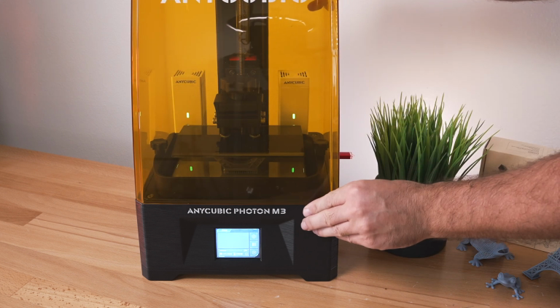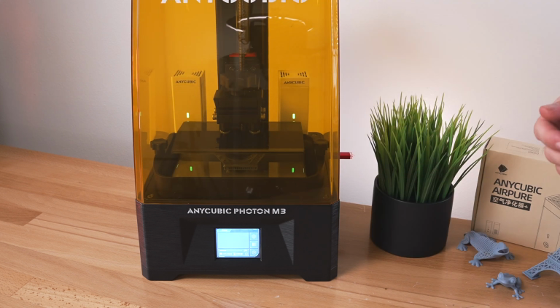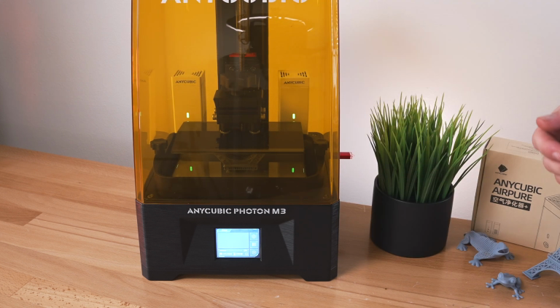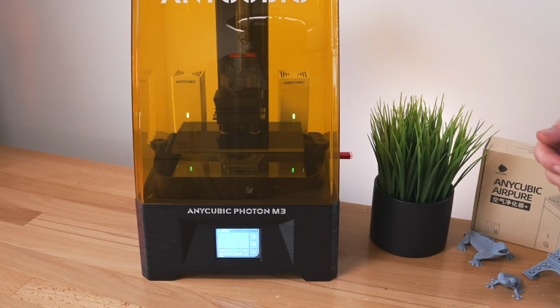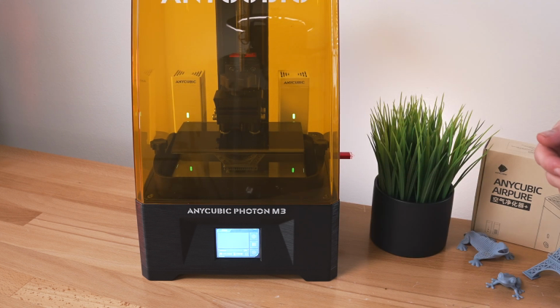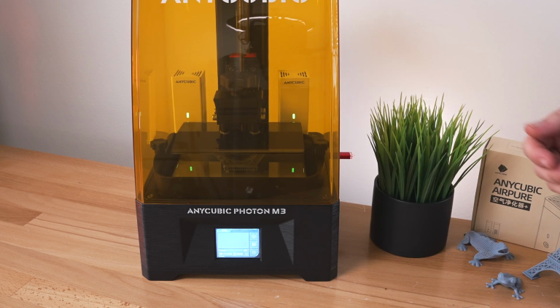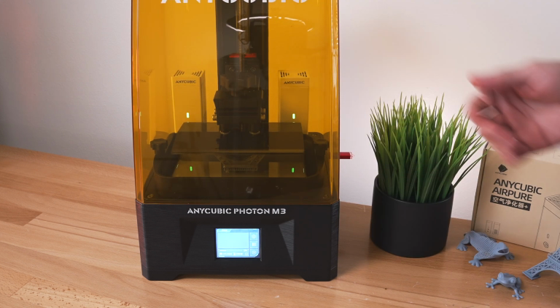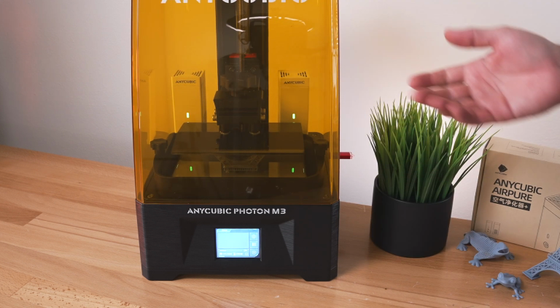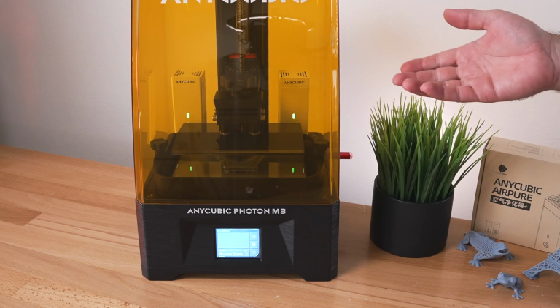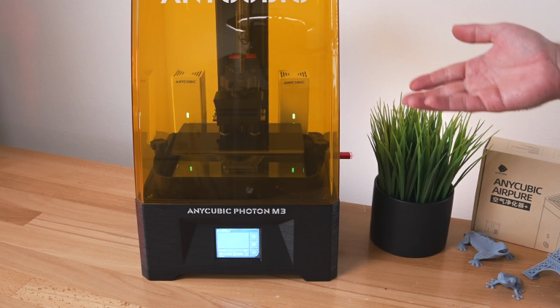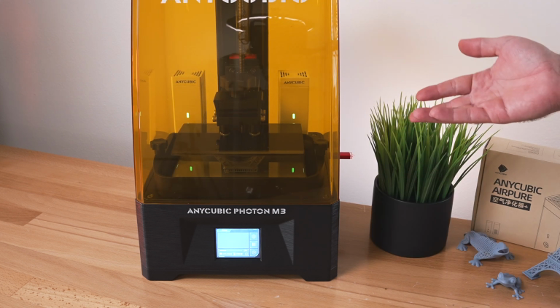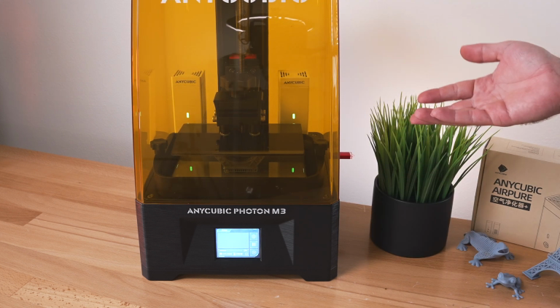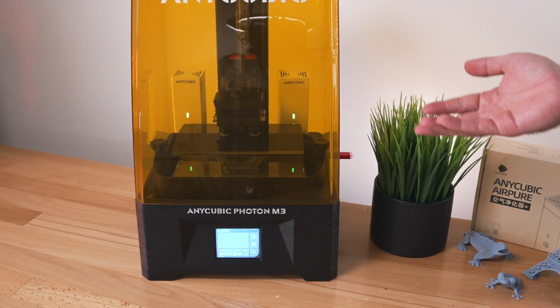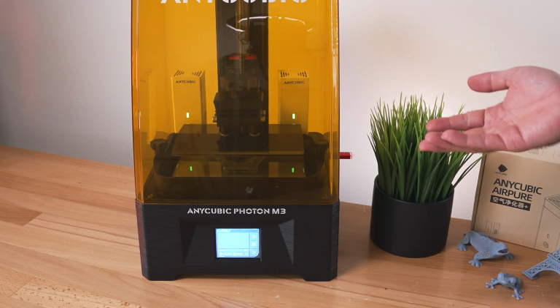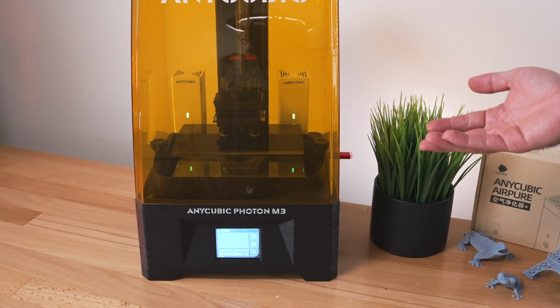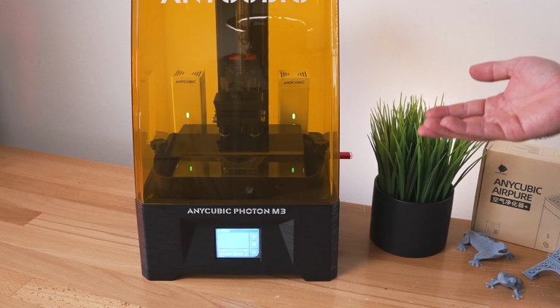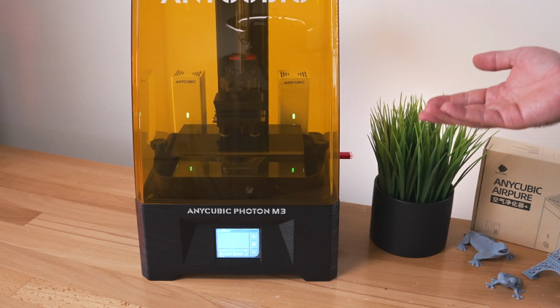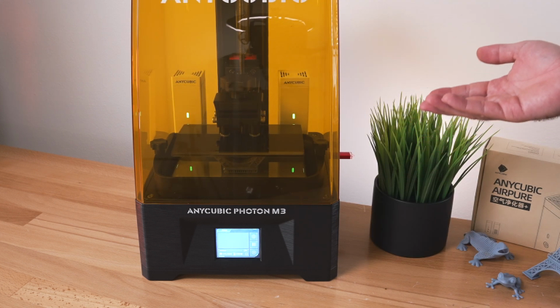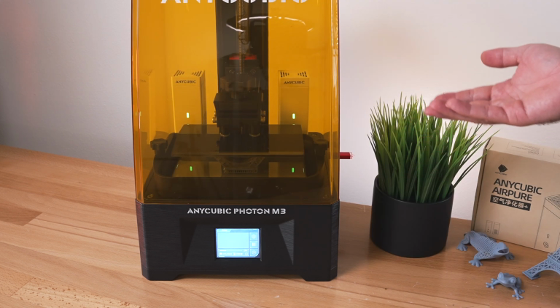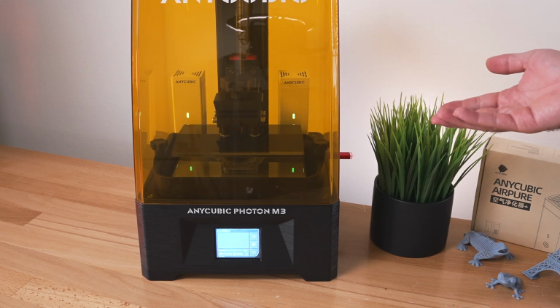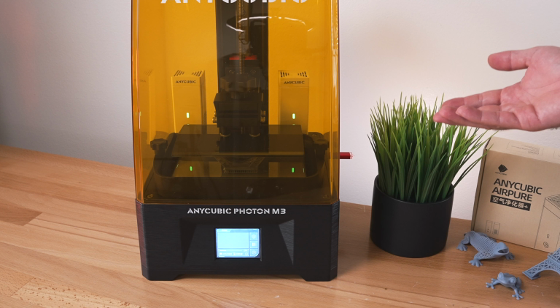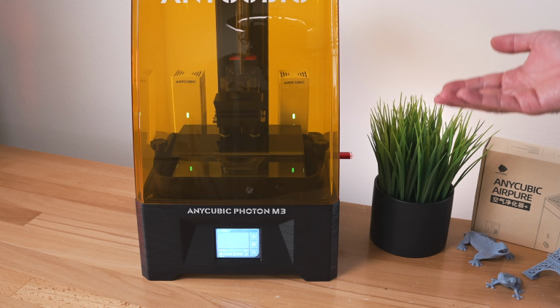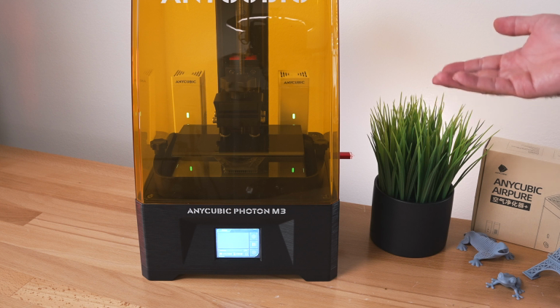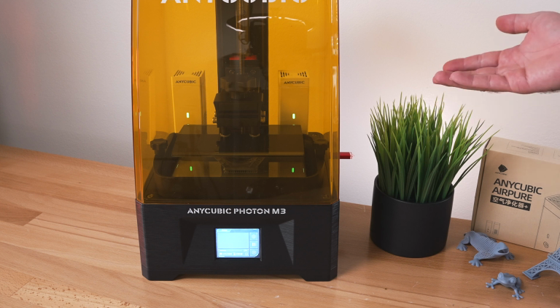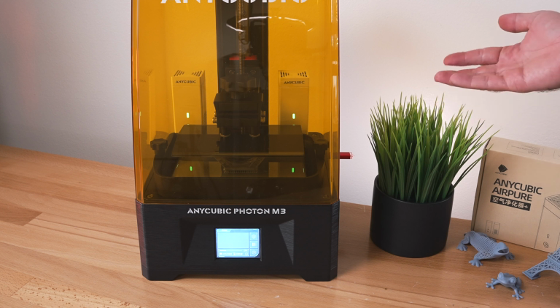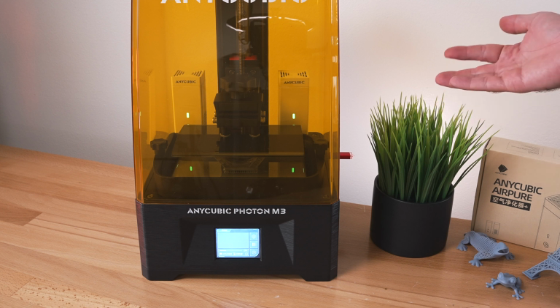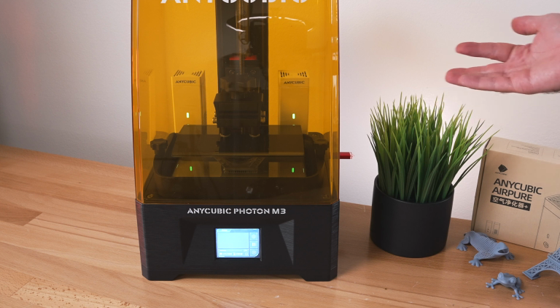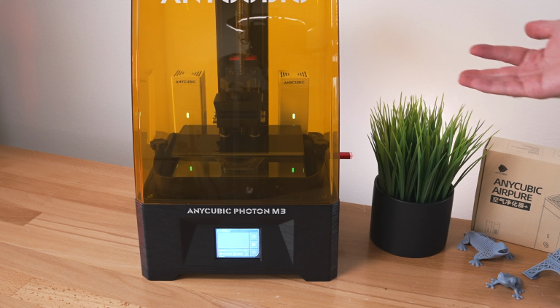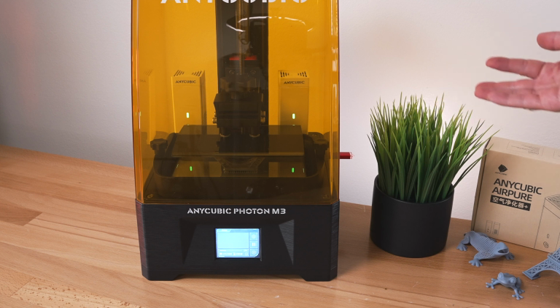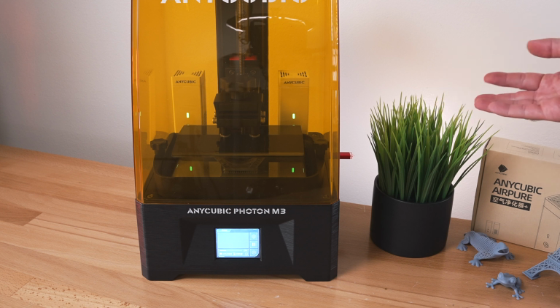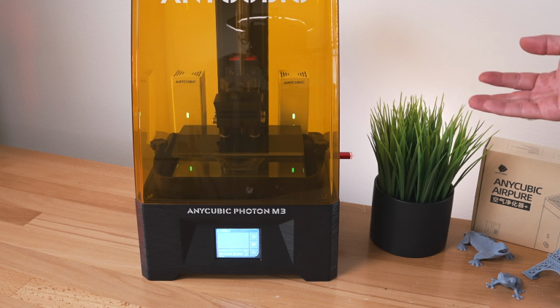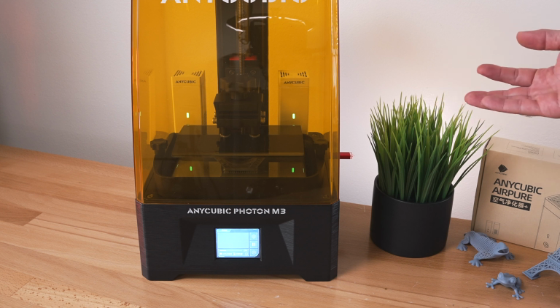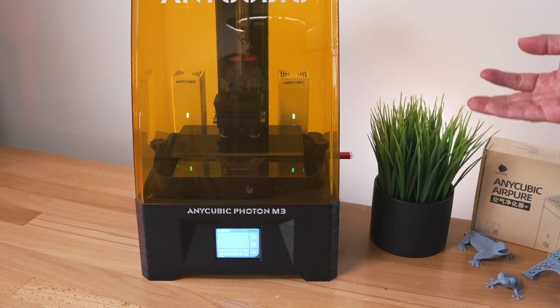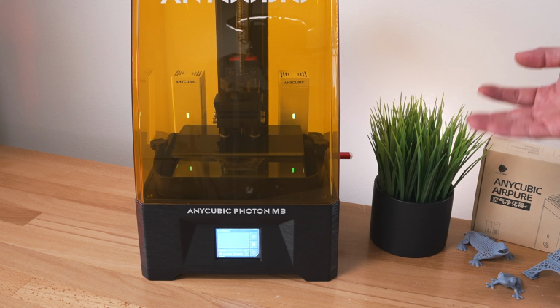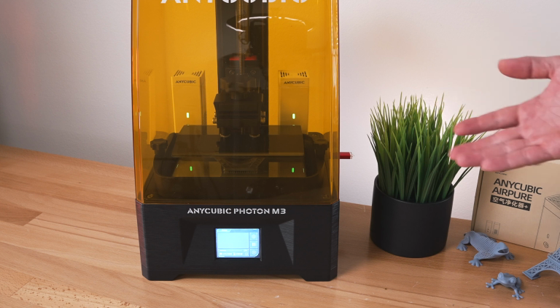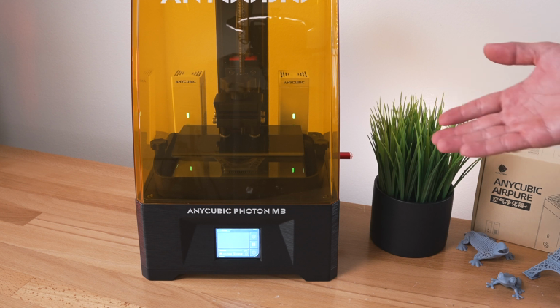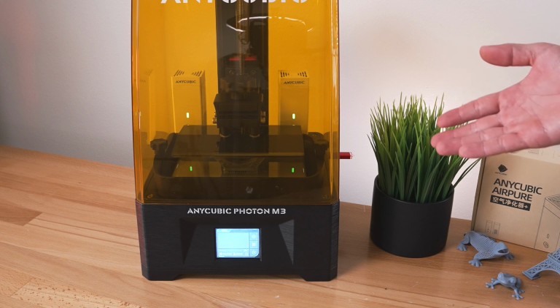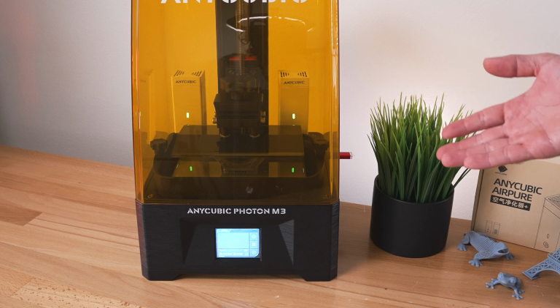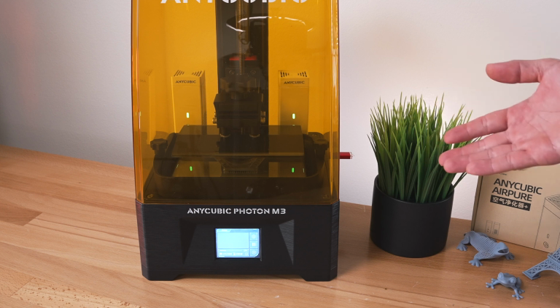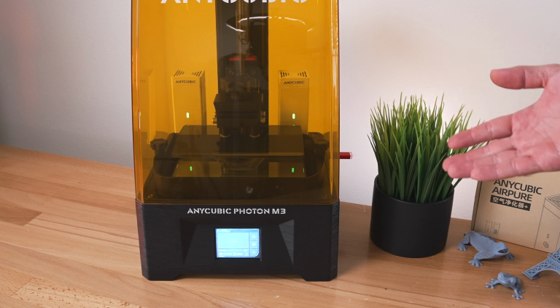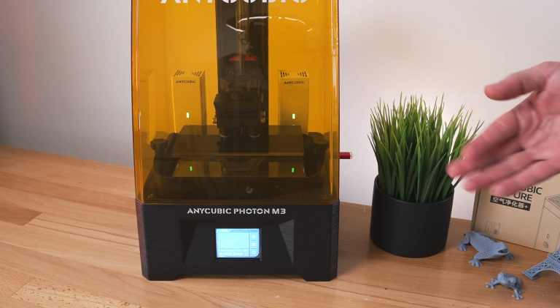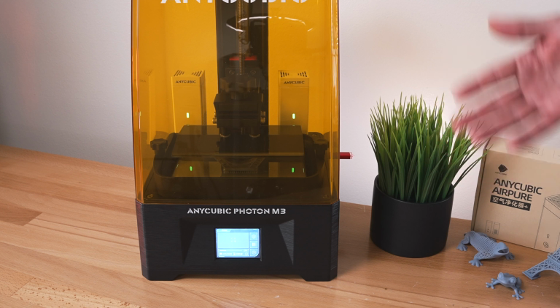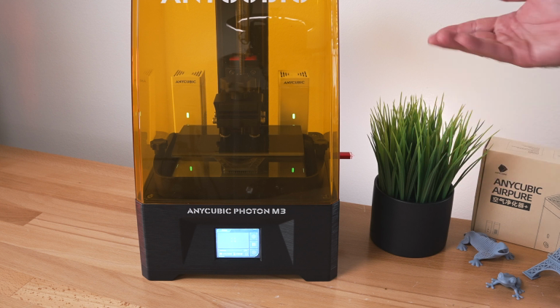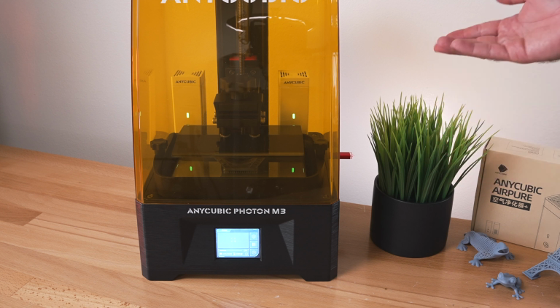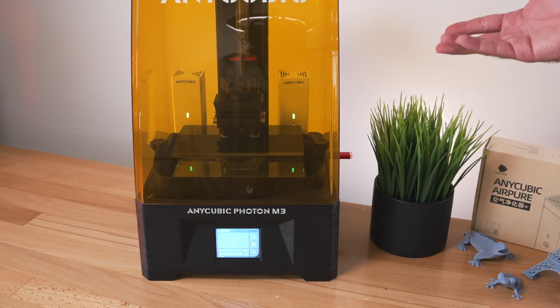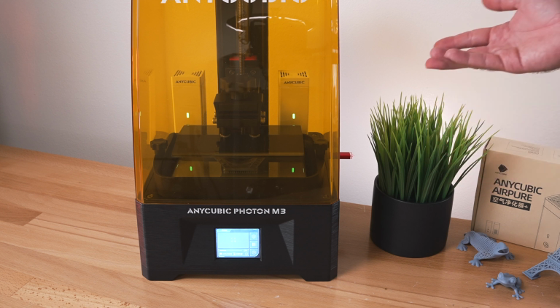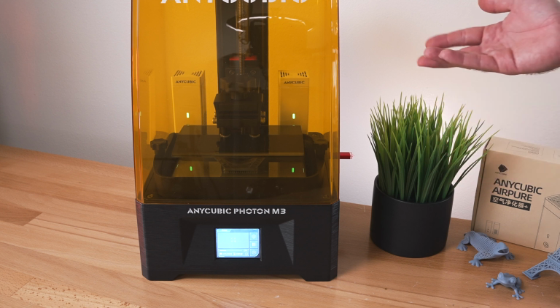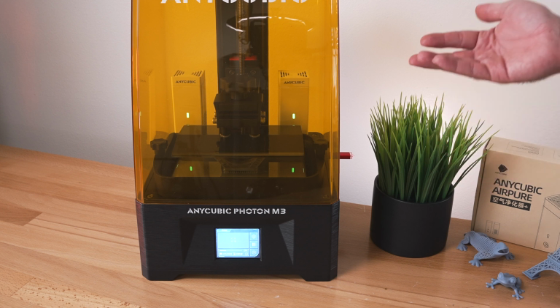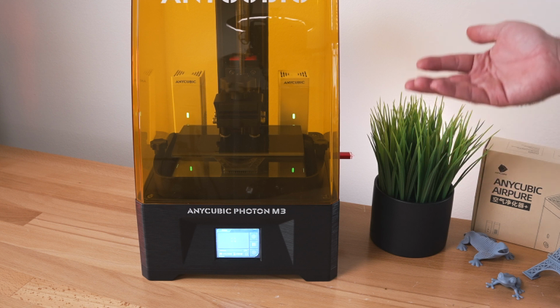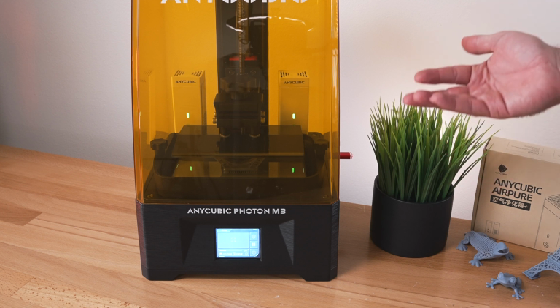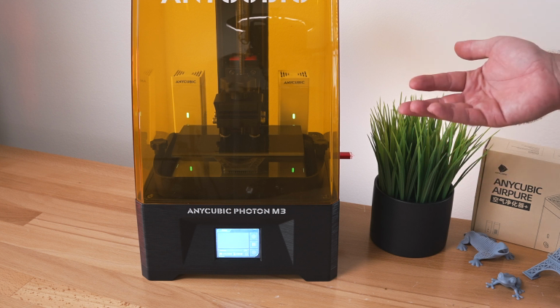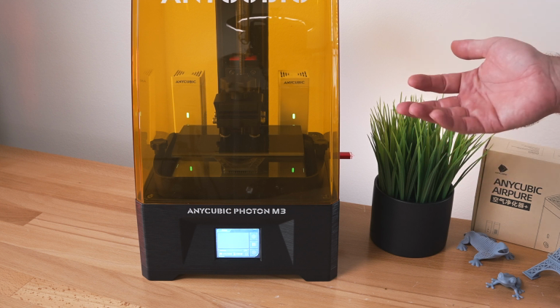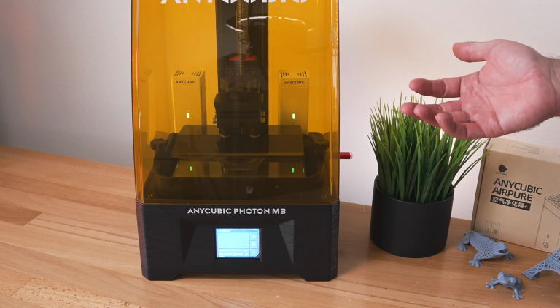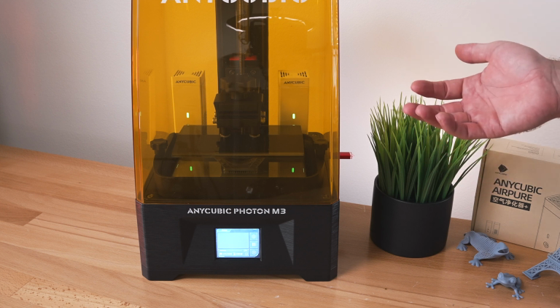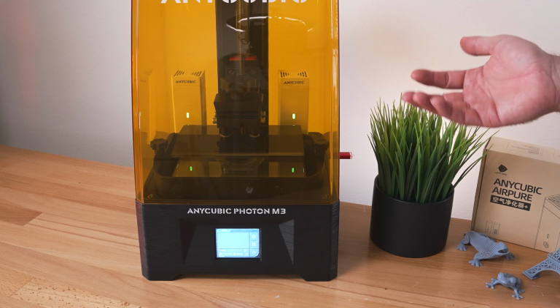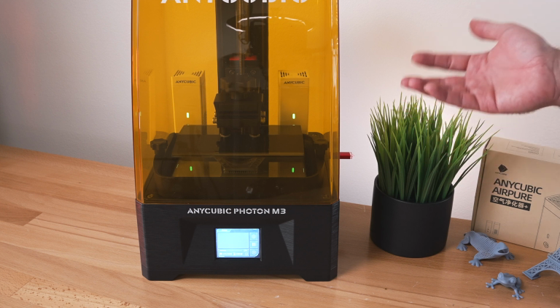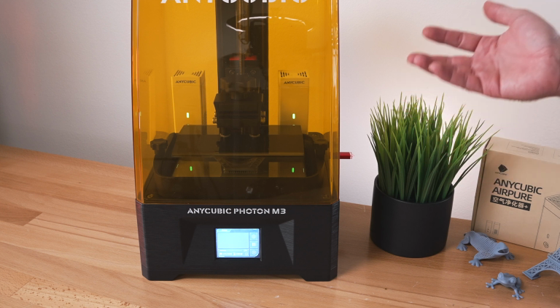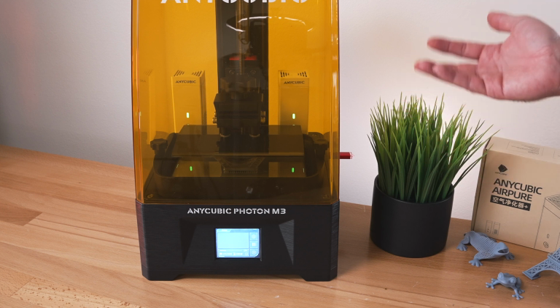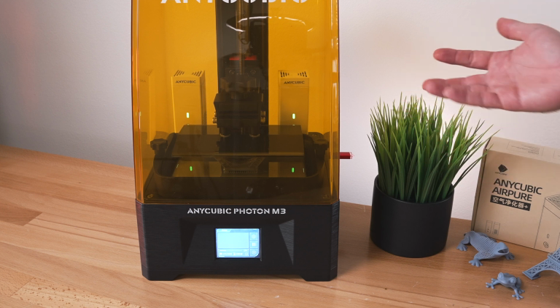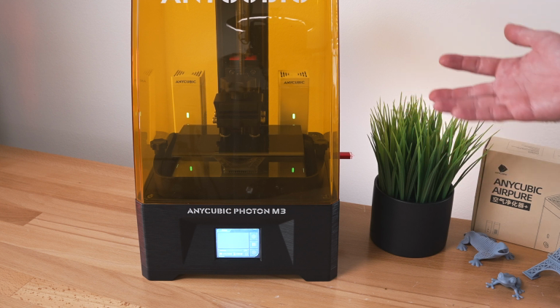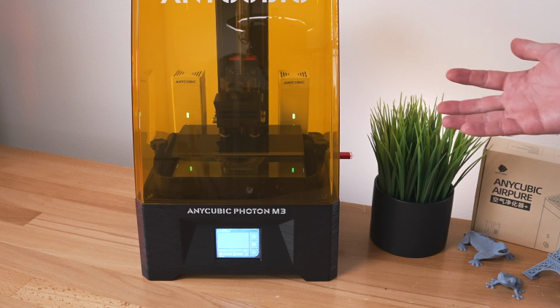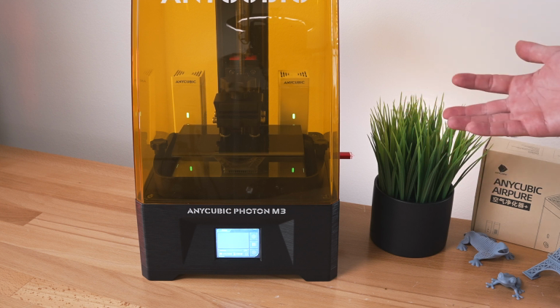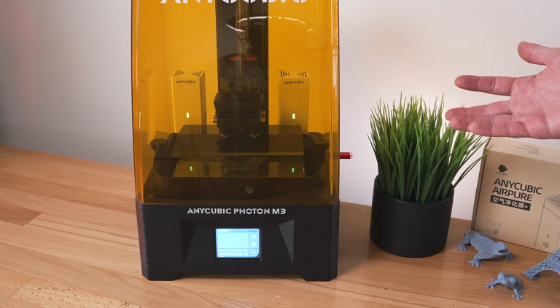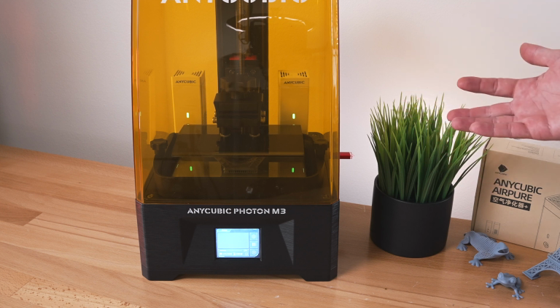I'm going to close this back up with them on and give it about 15 to 30 minutes. Then we'll come back and open it and see if we get the same kind of fumes or not.